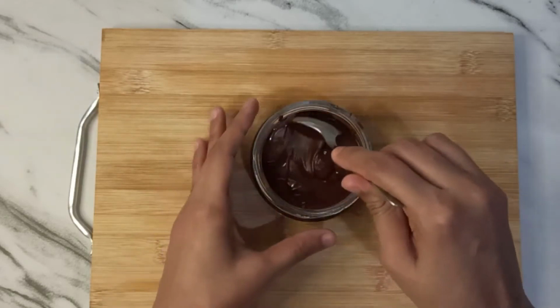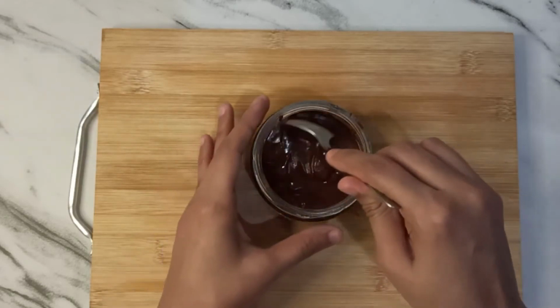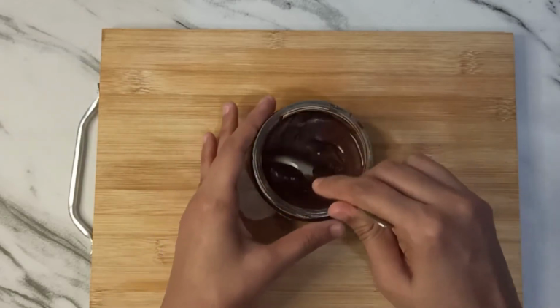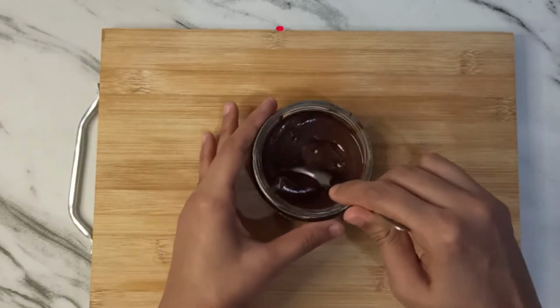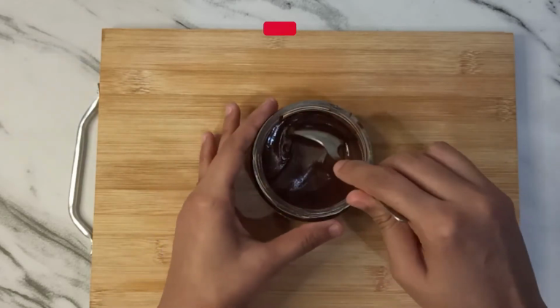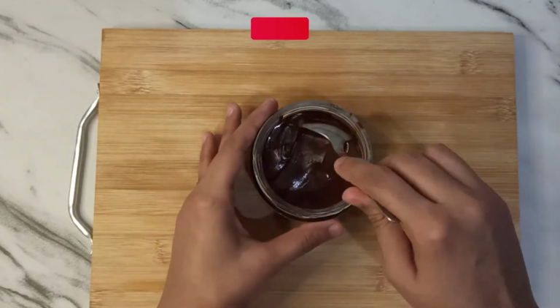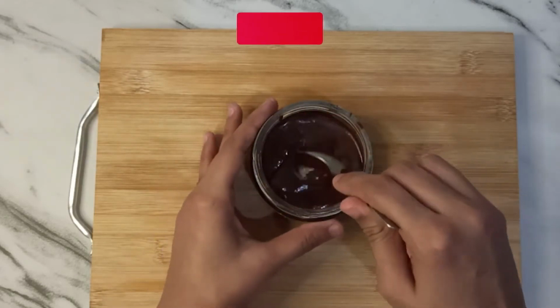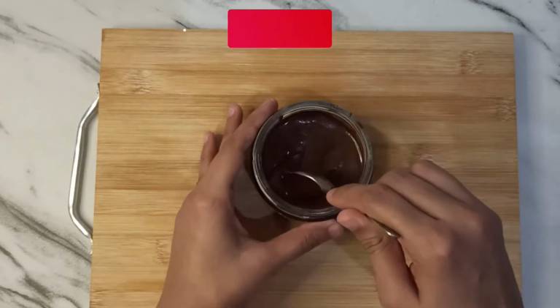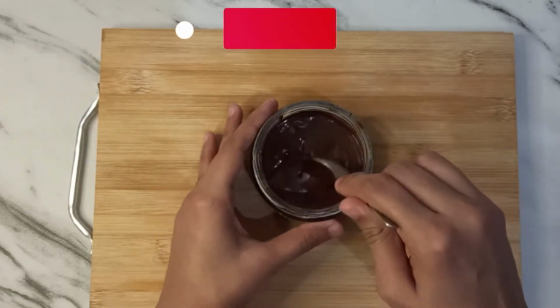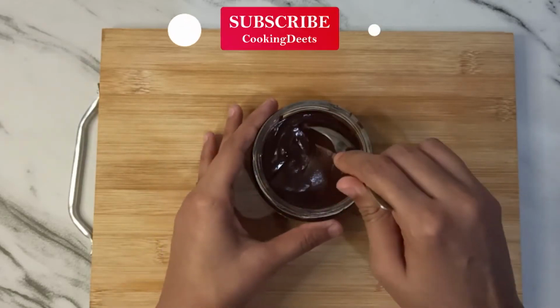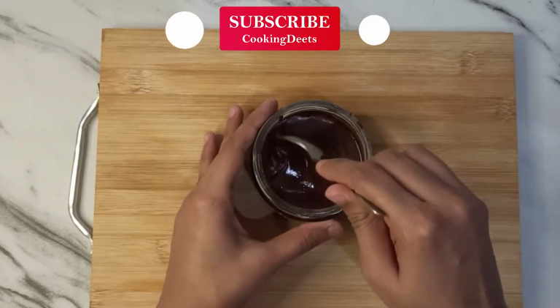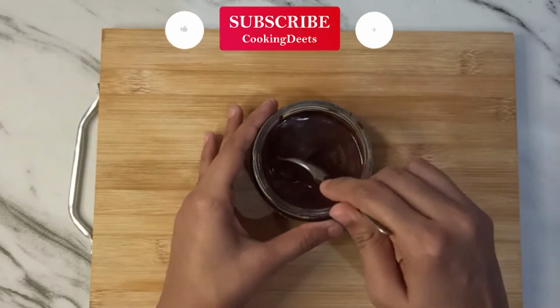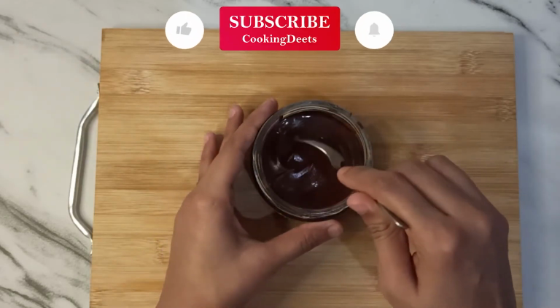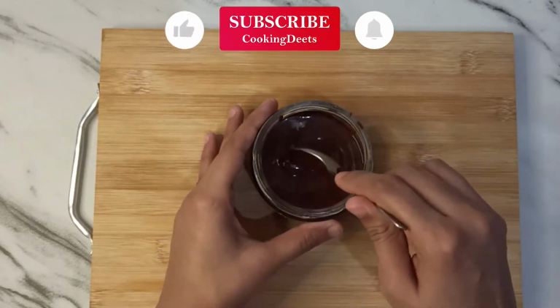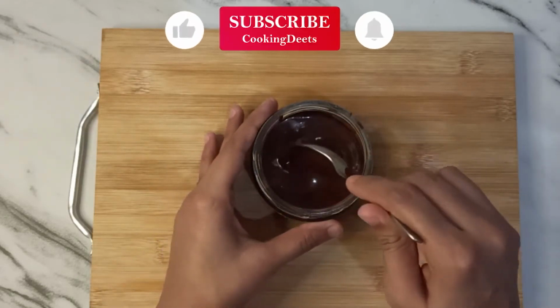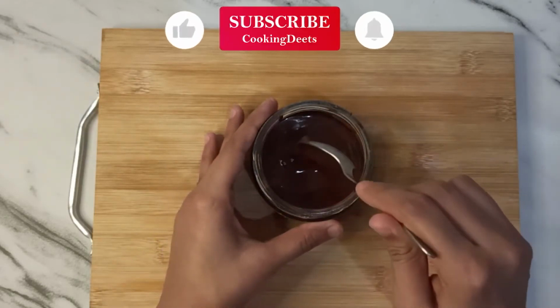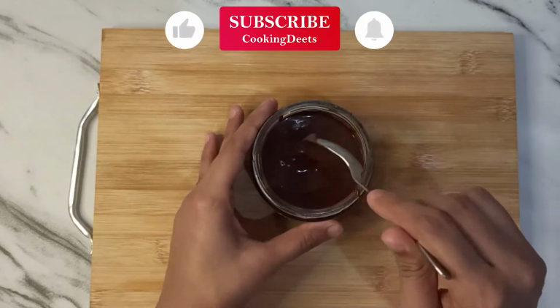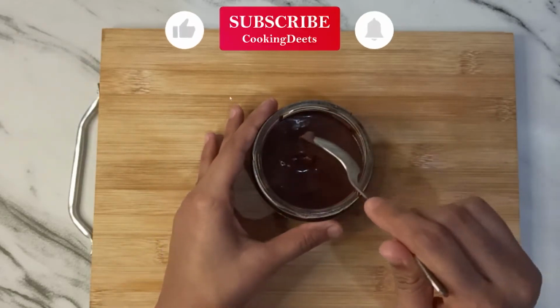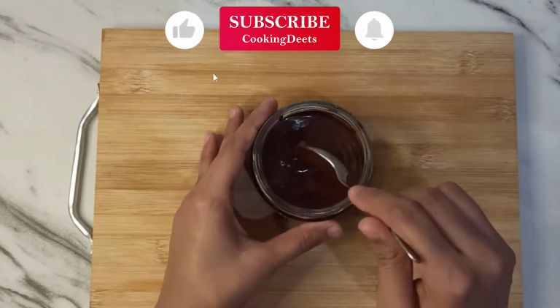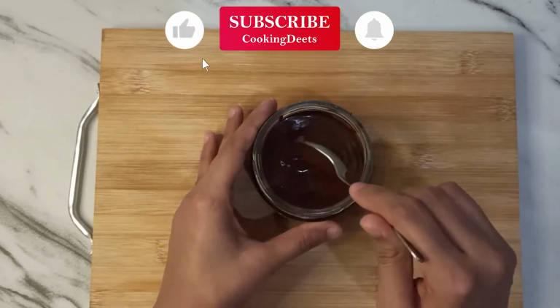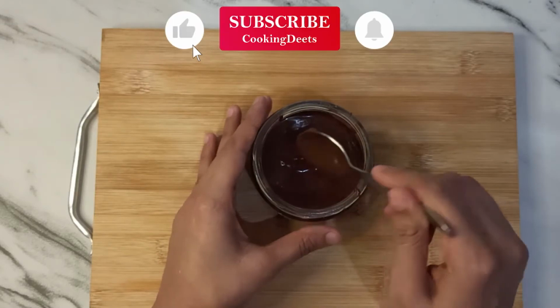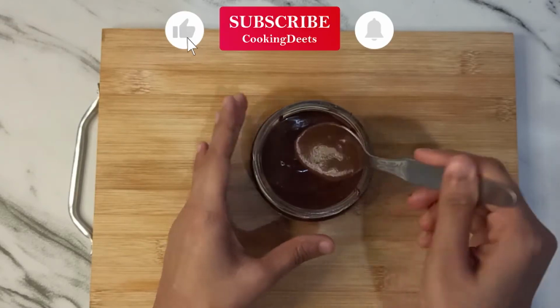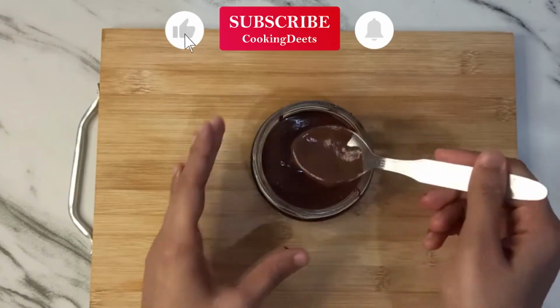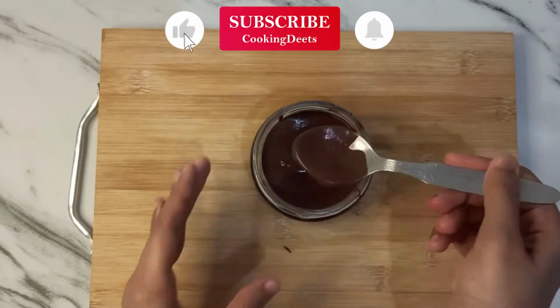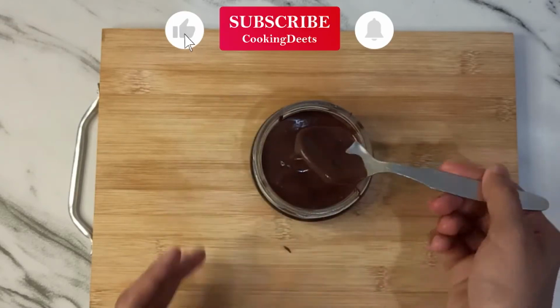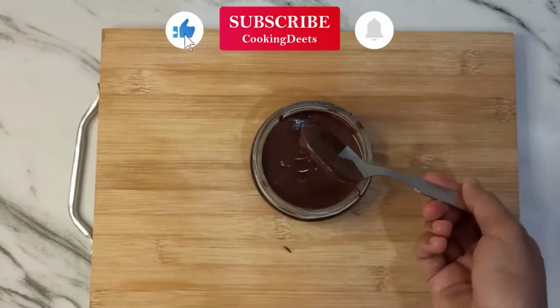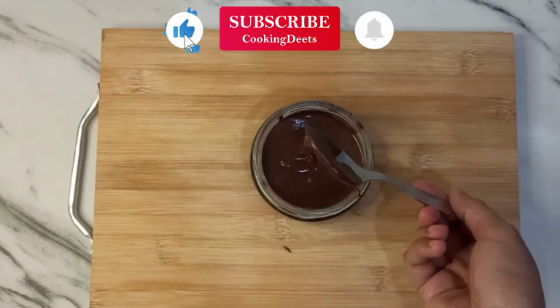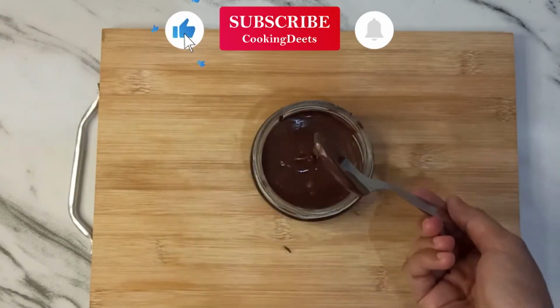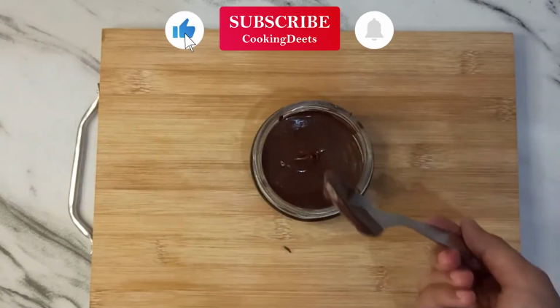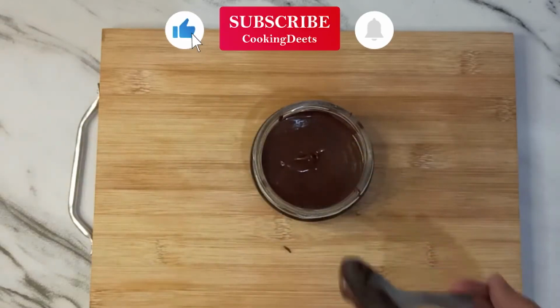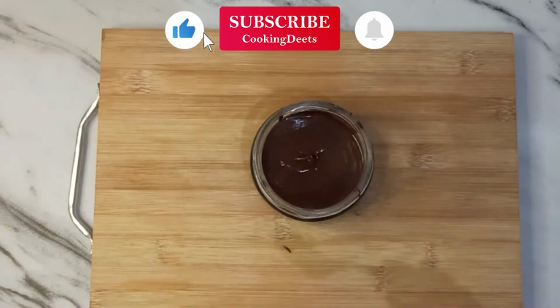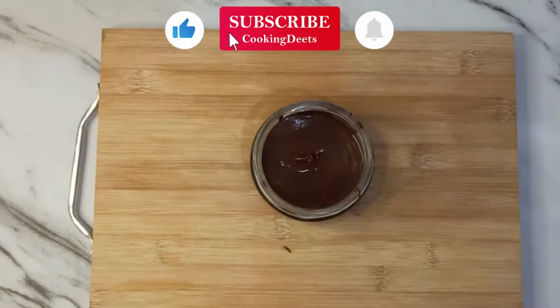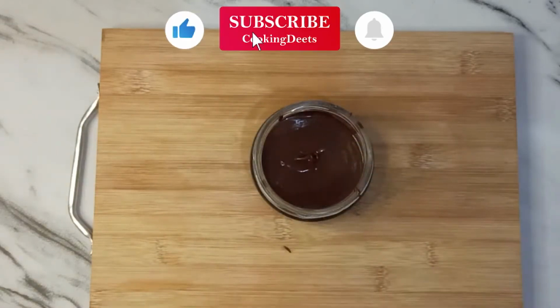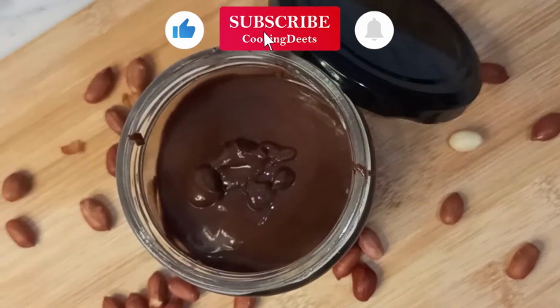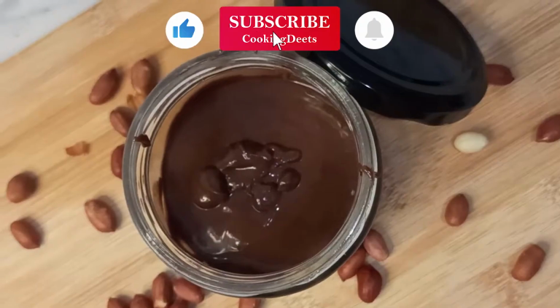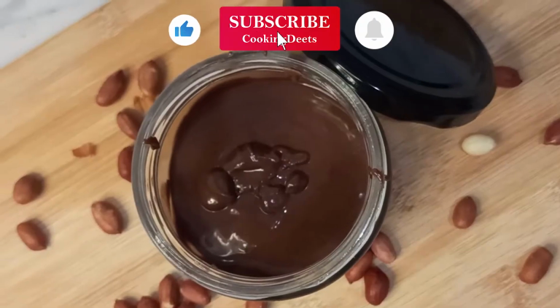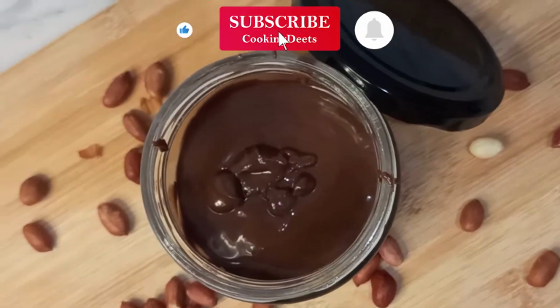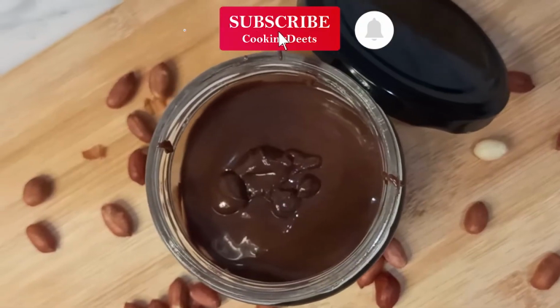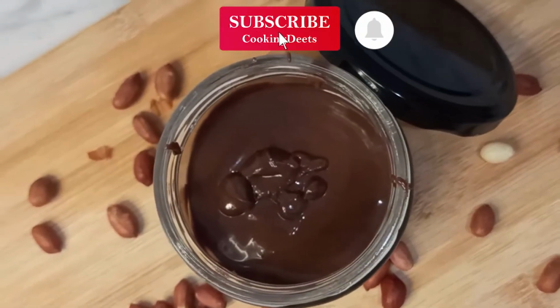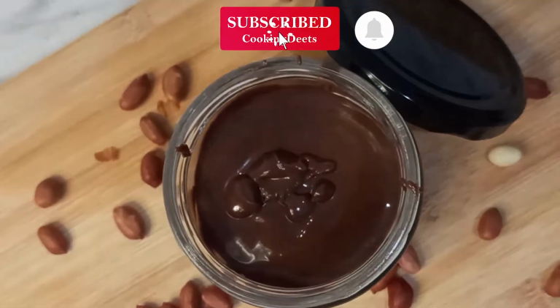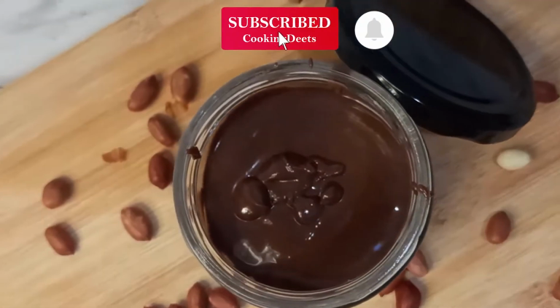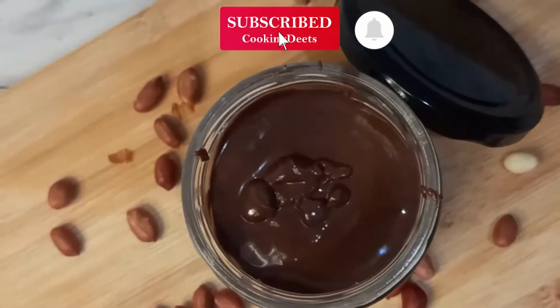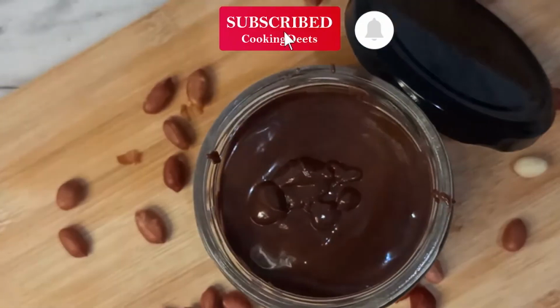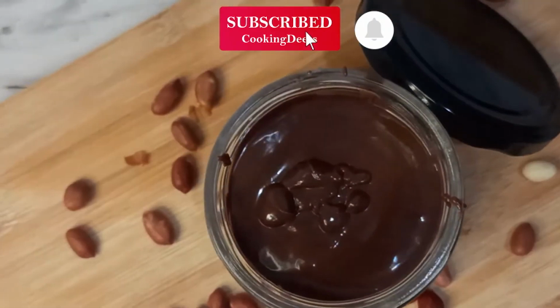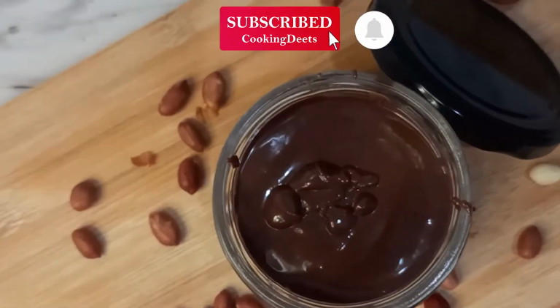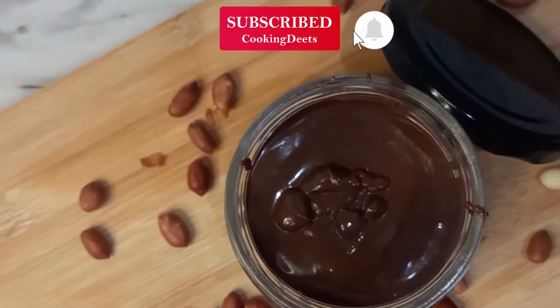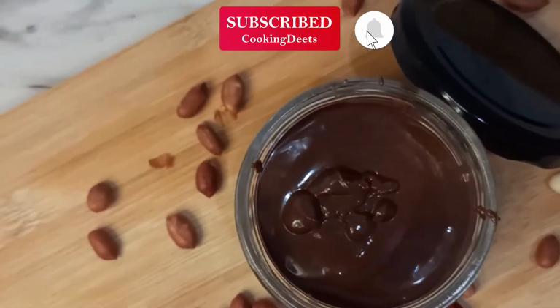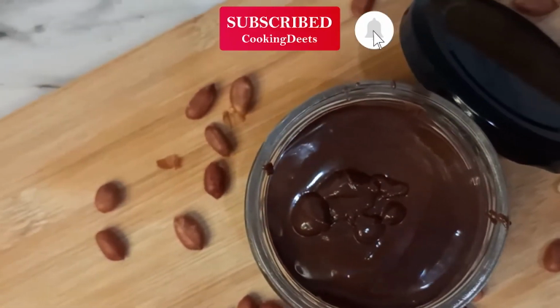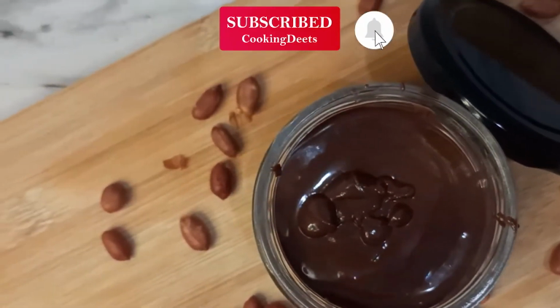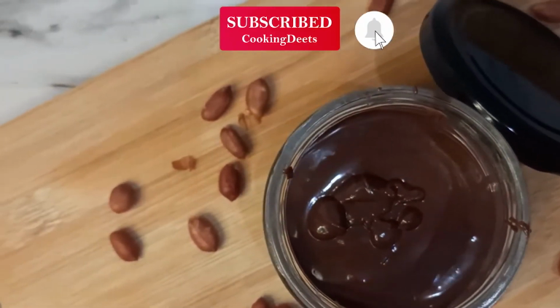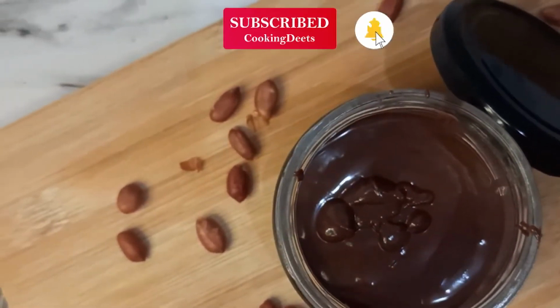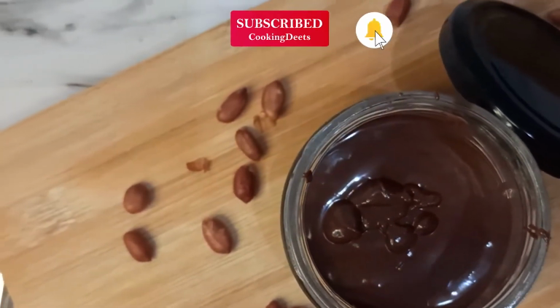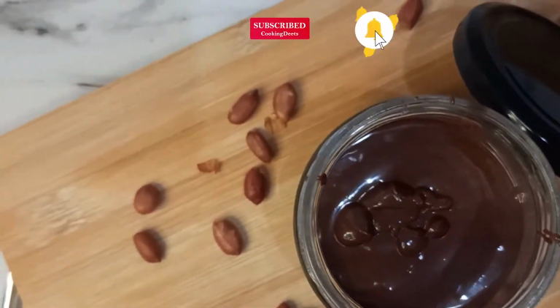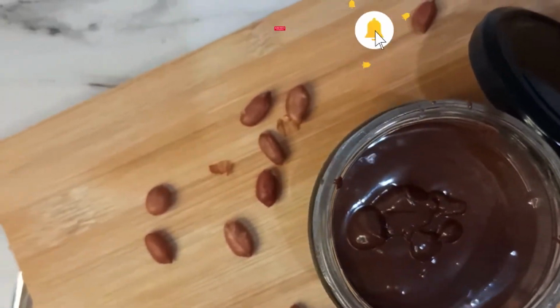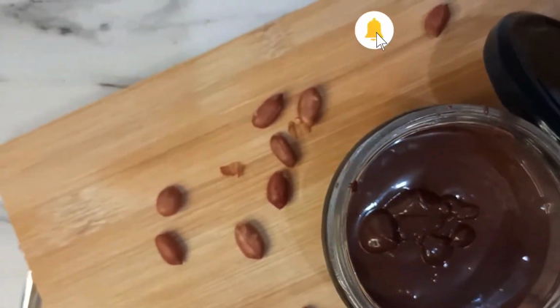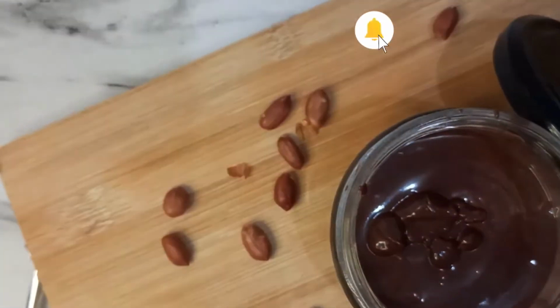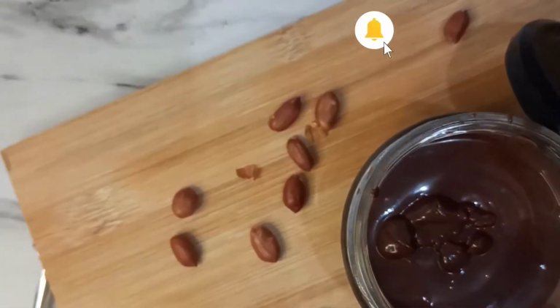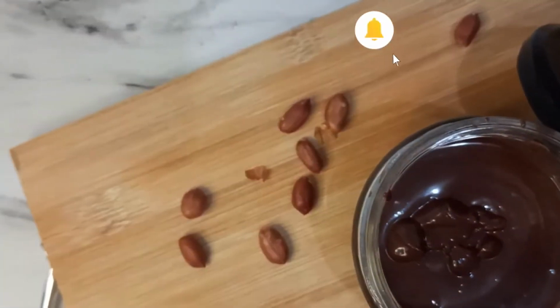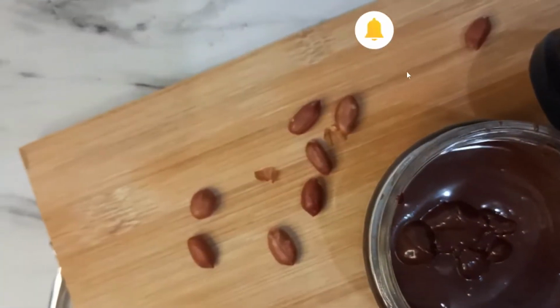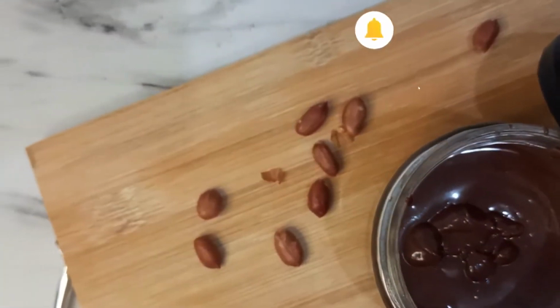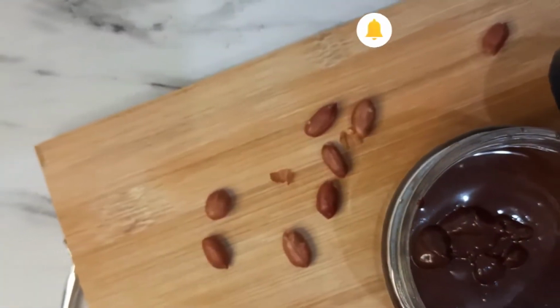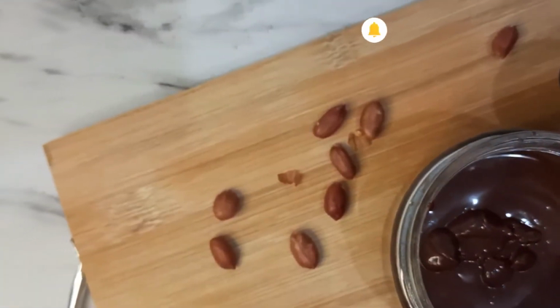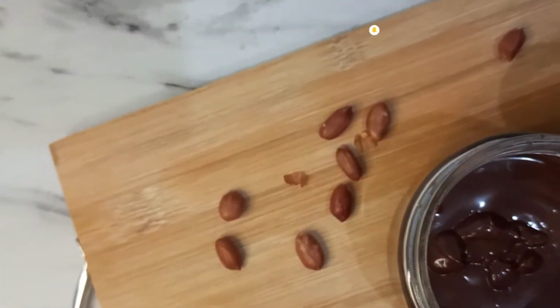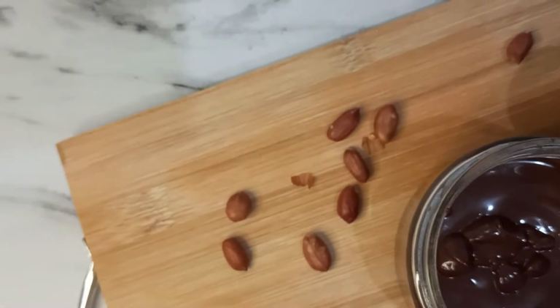If you like this video, please like it. Subscribe to the channel and press the bell icon so that you can get a notification when I upload a video.